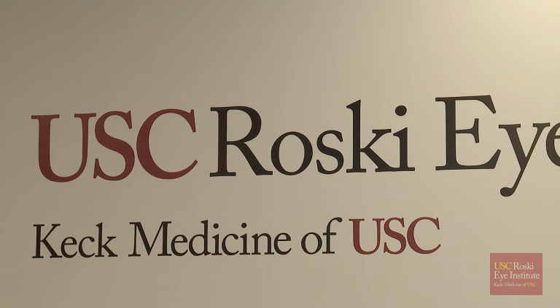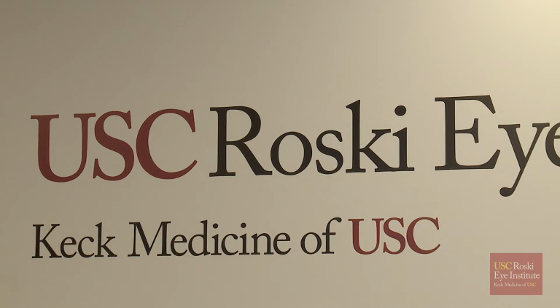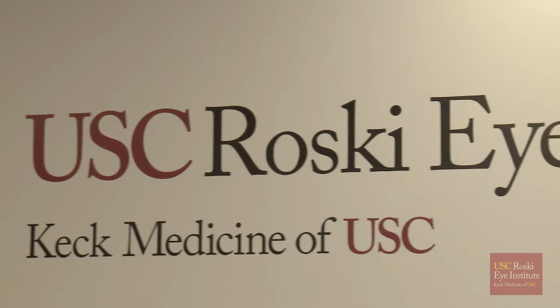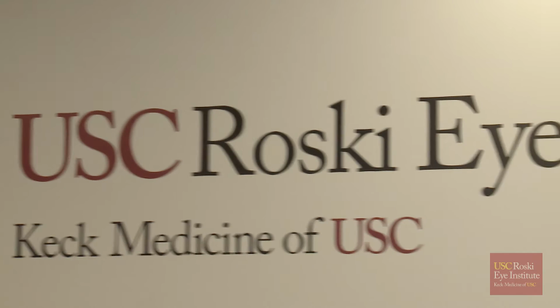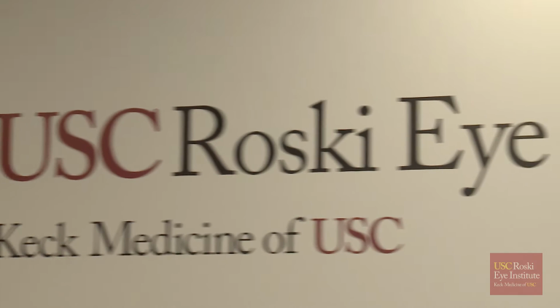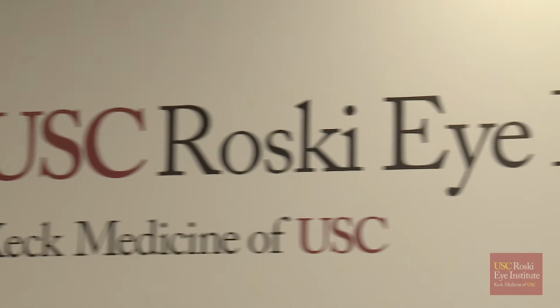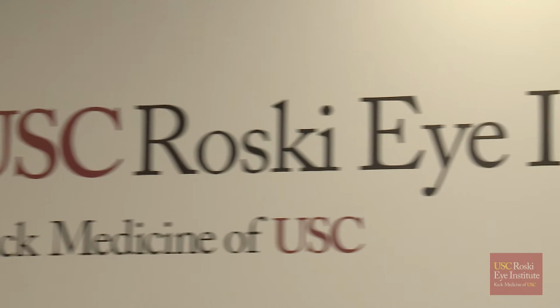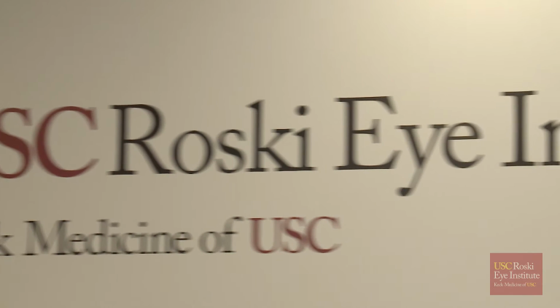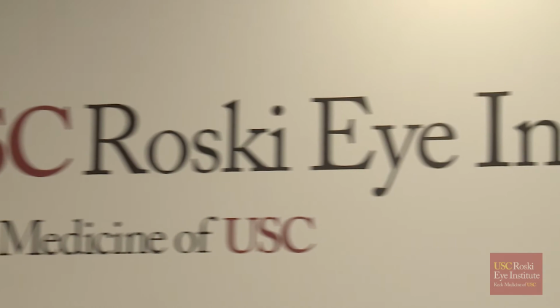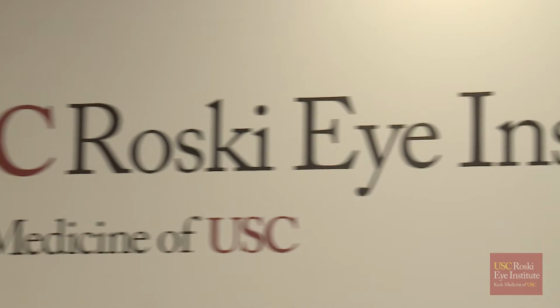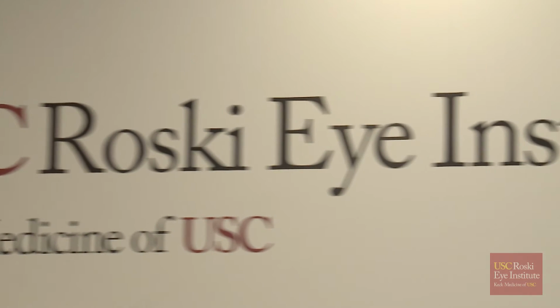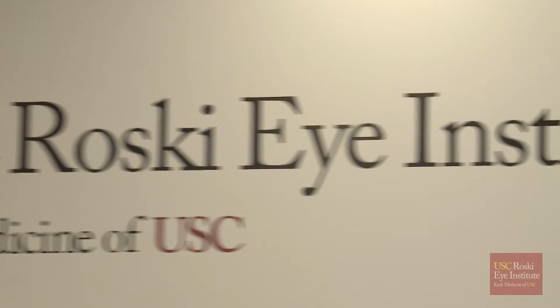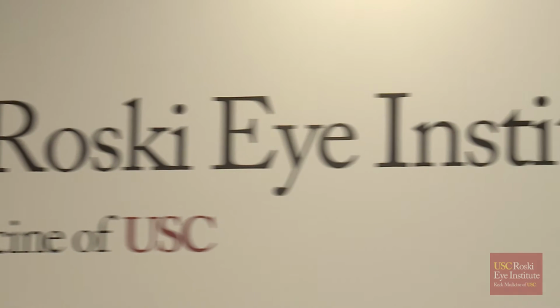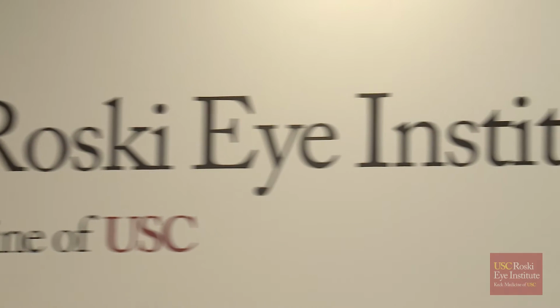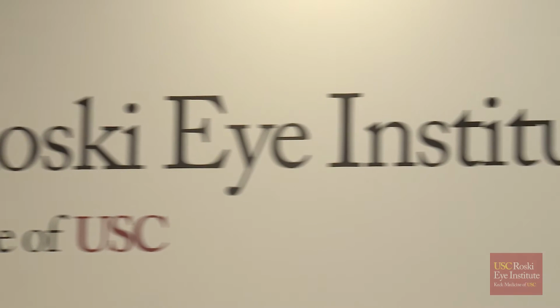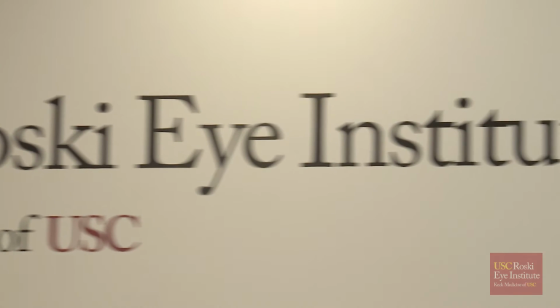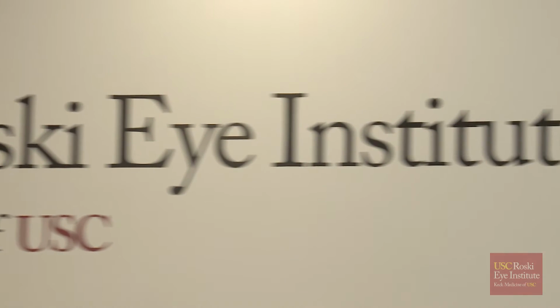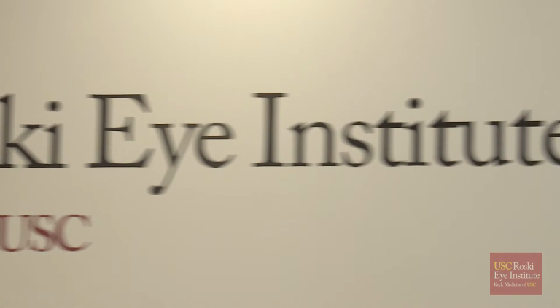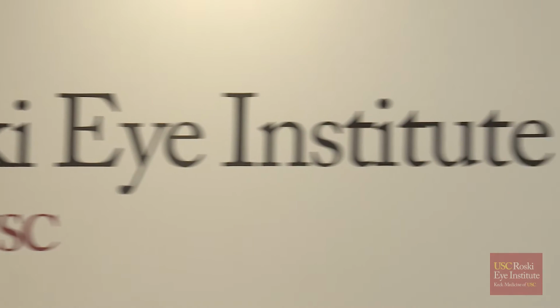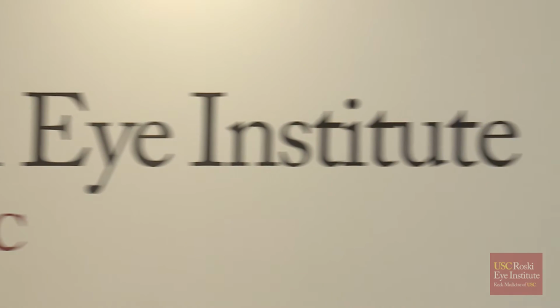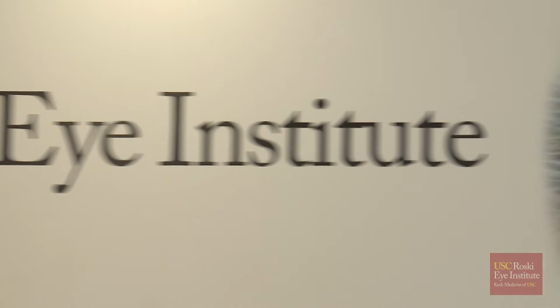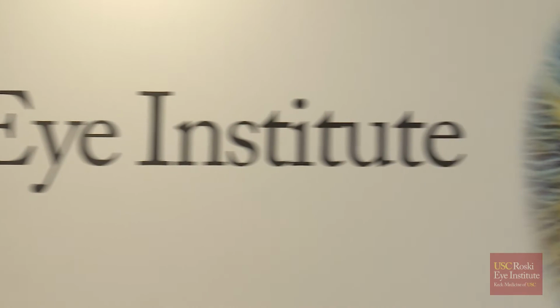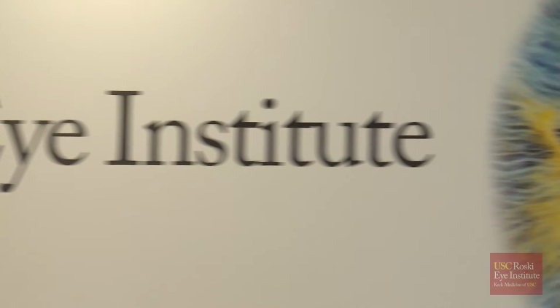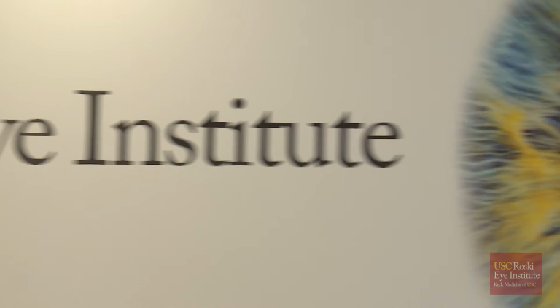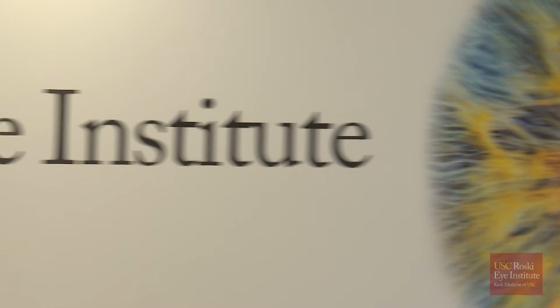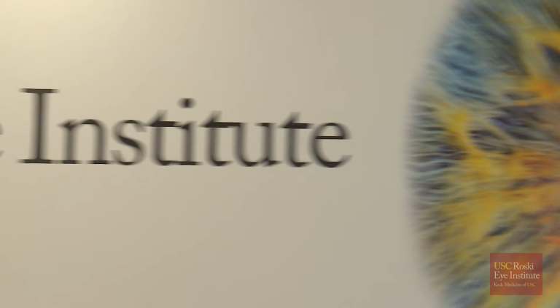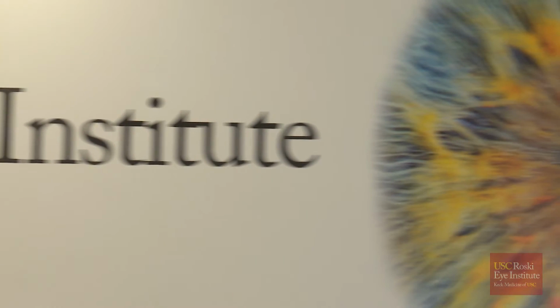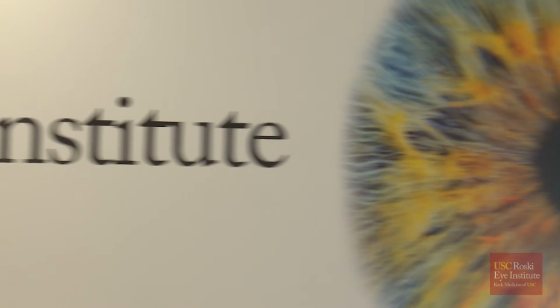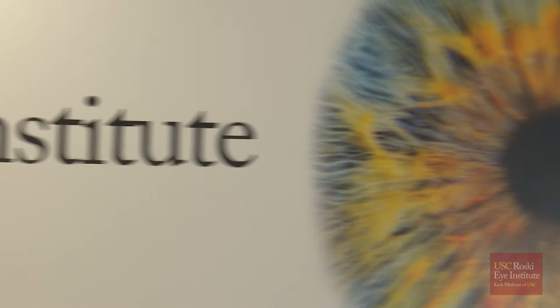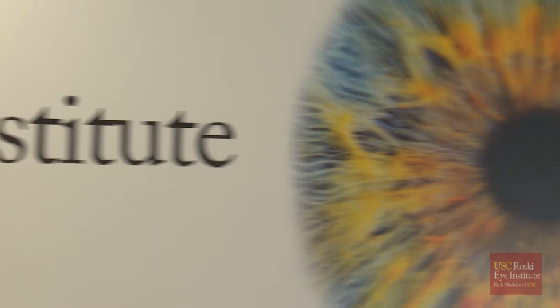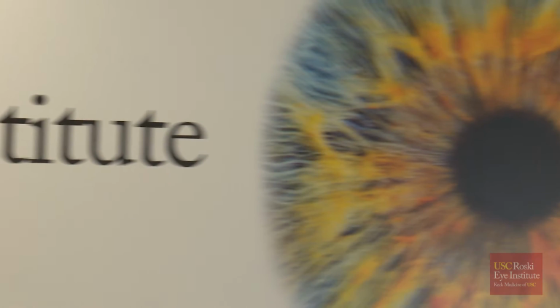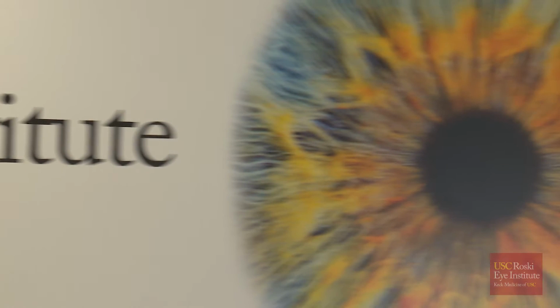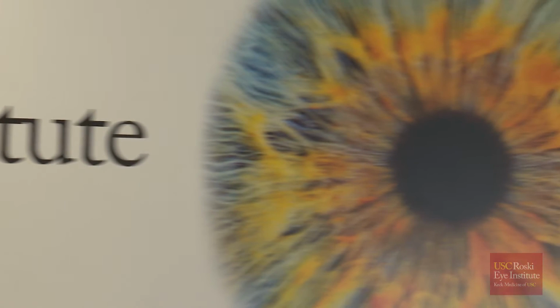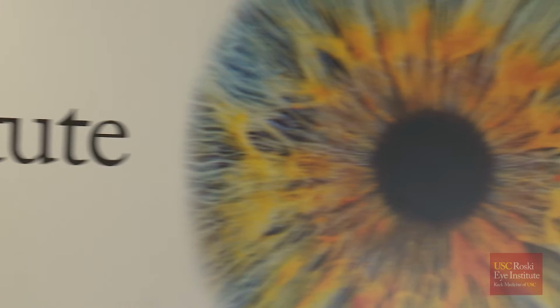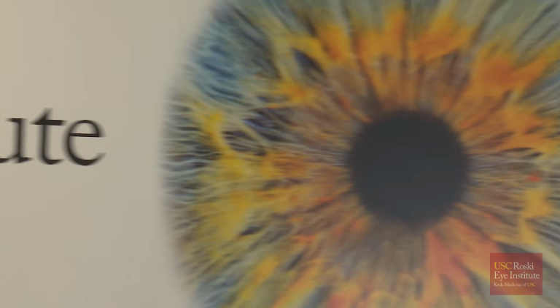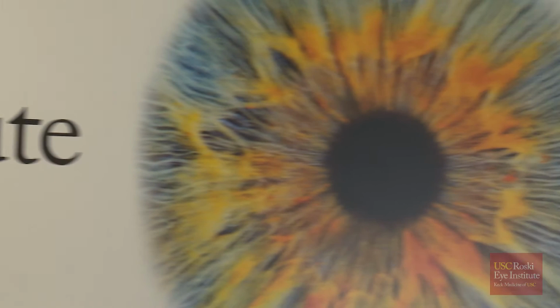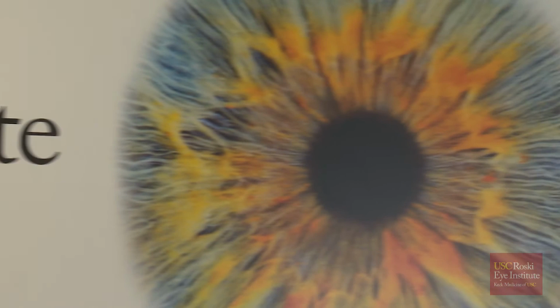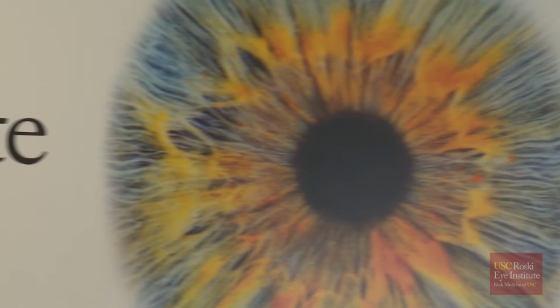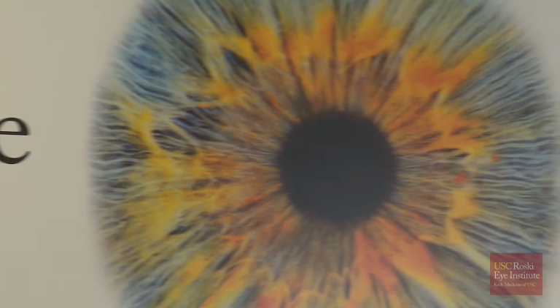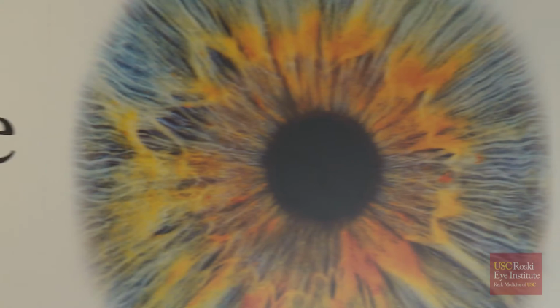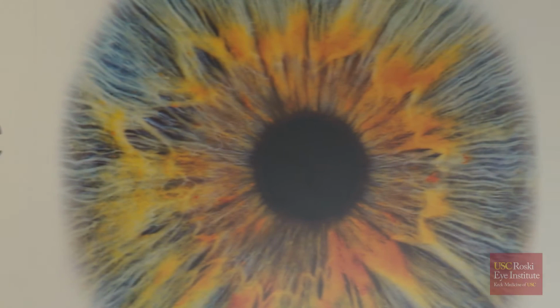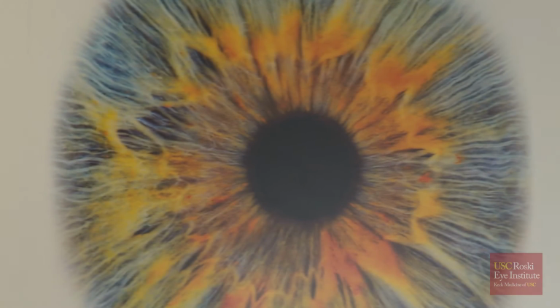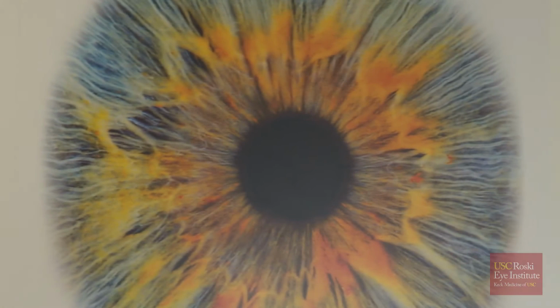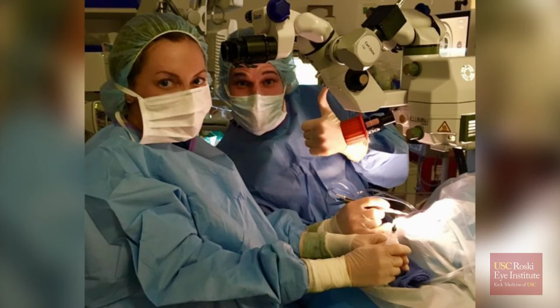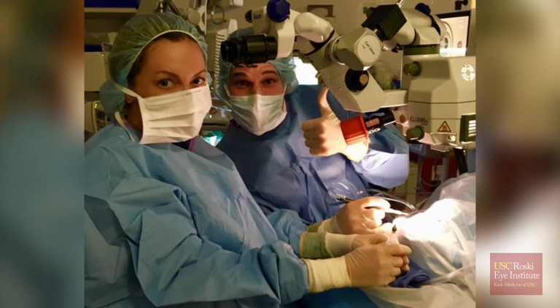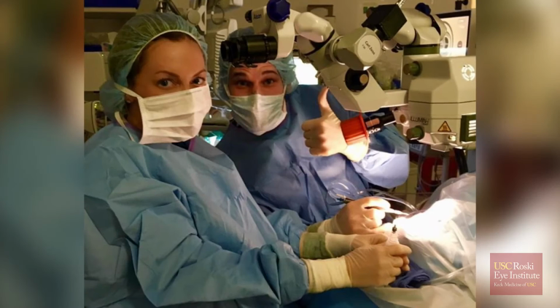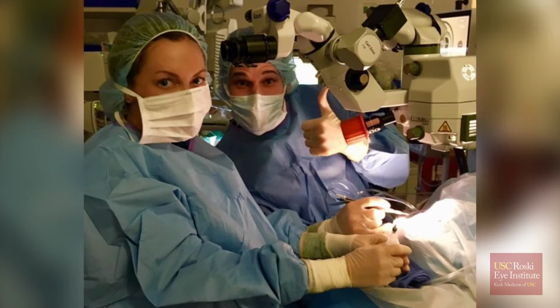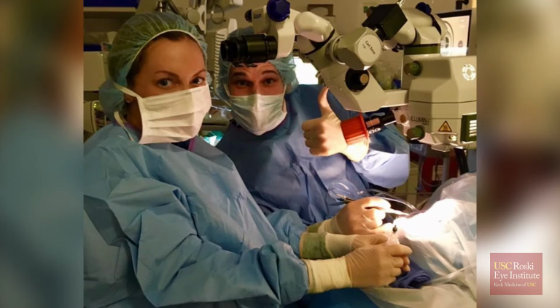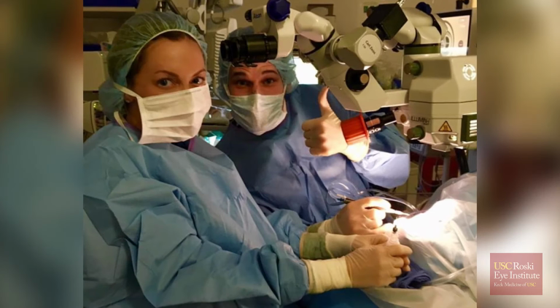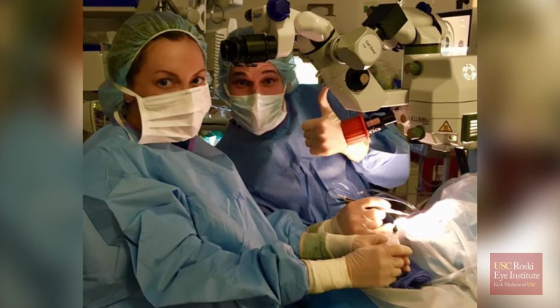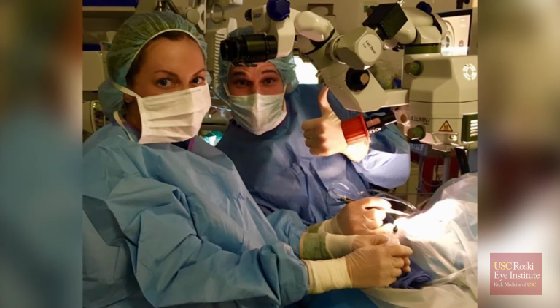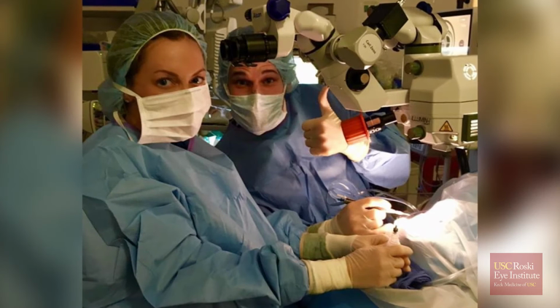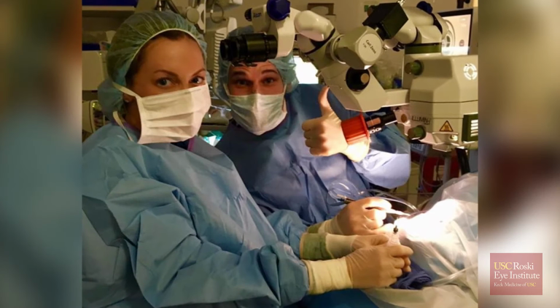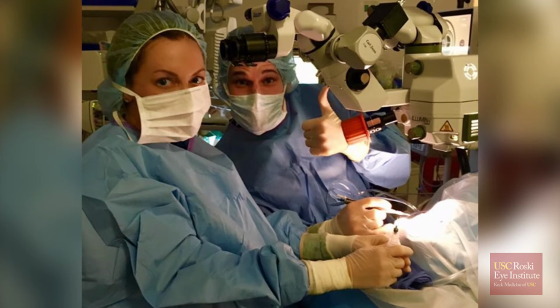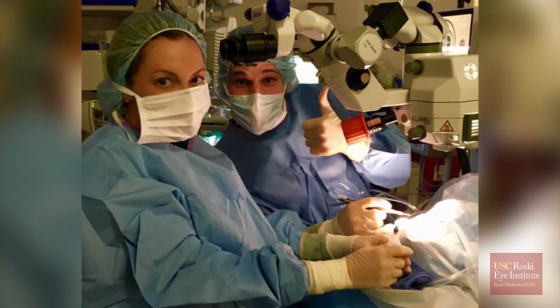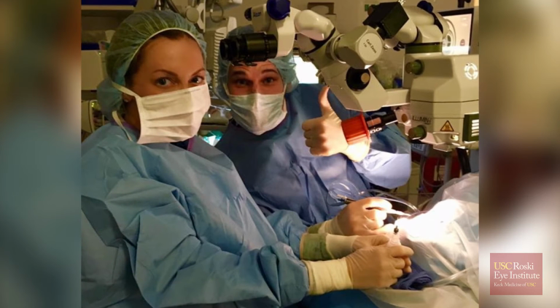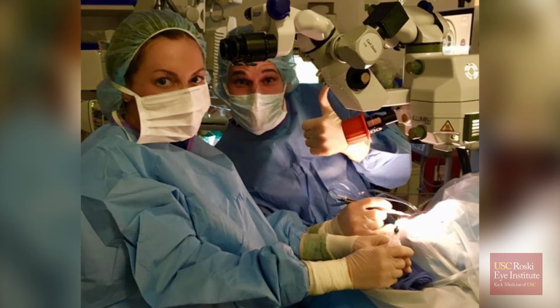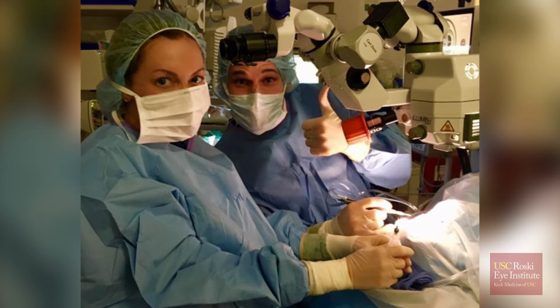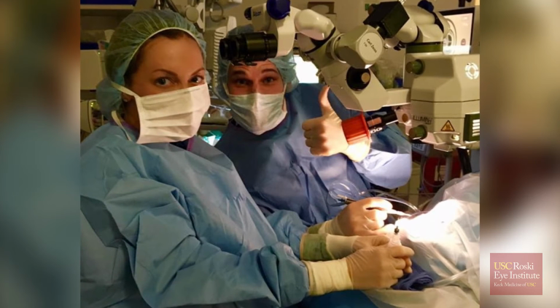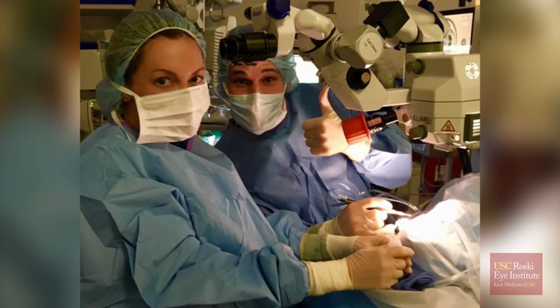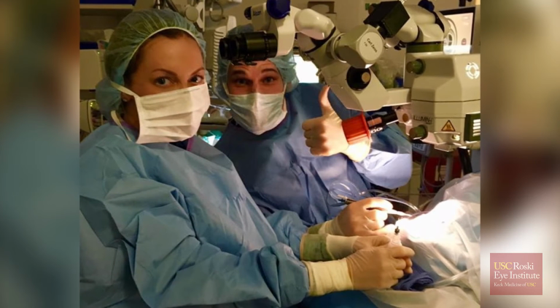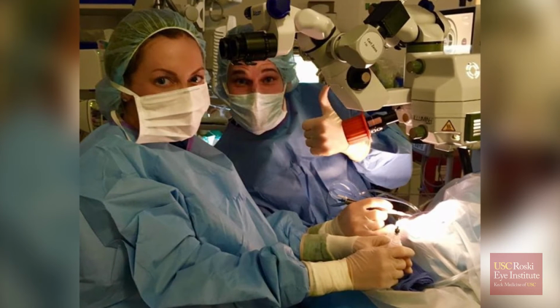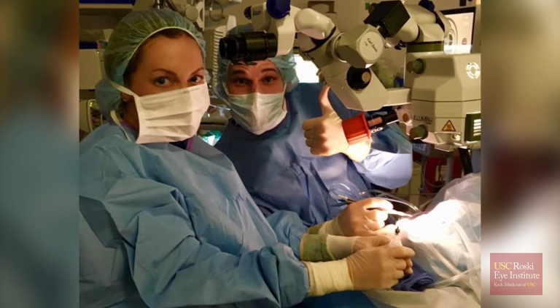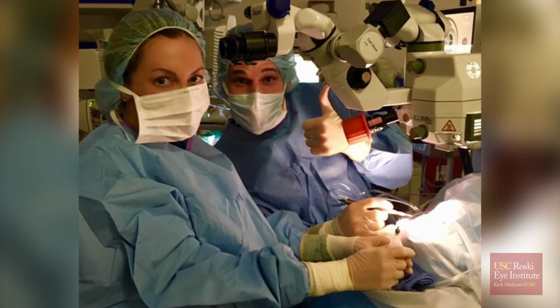I was thrilled when they said they were sending me to USC. I had no question — I knew I was going to be in the best care I could find.